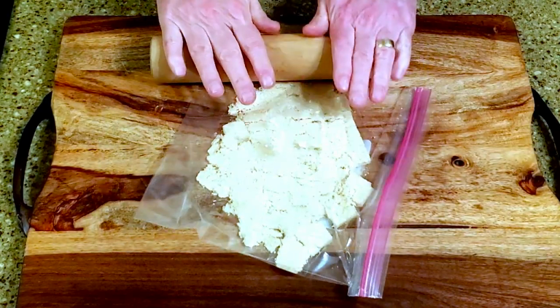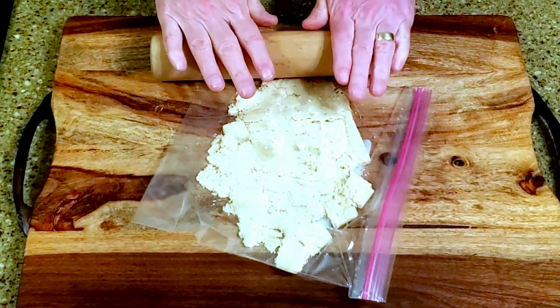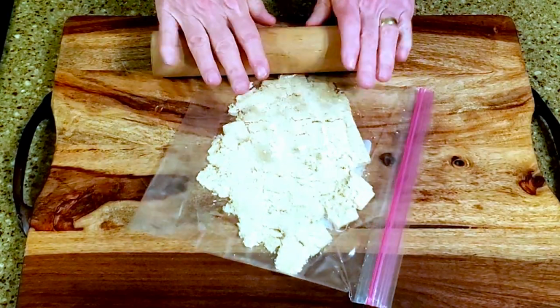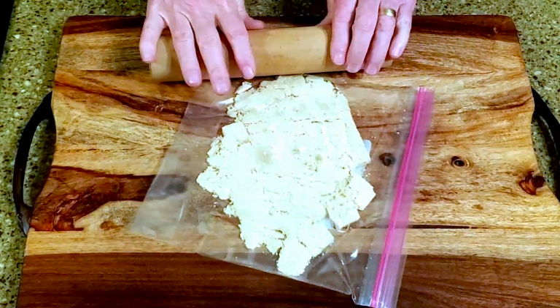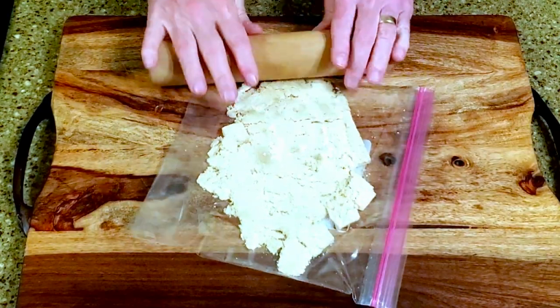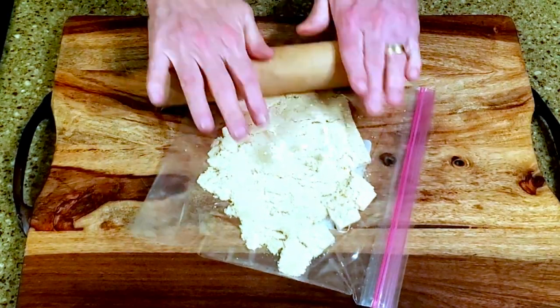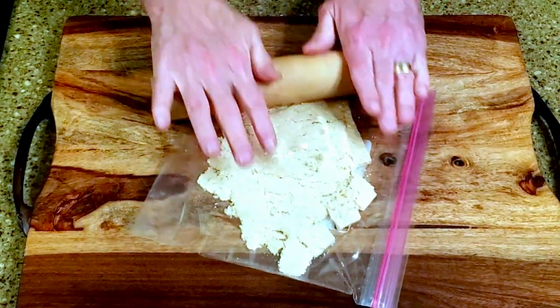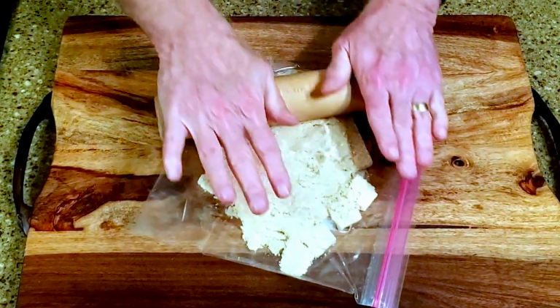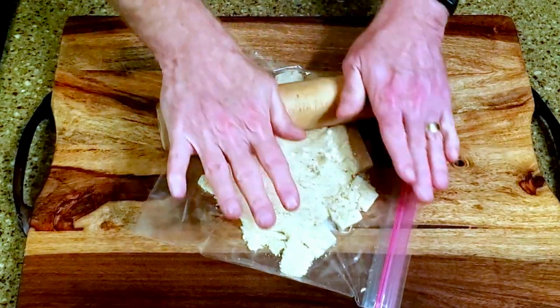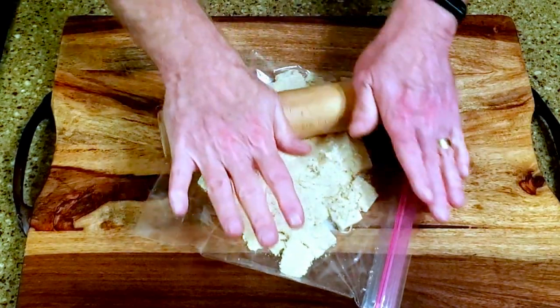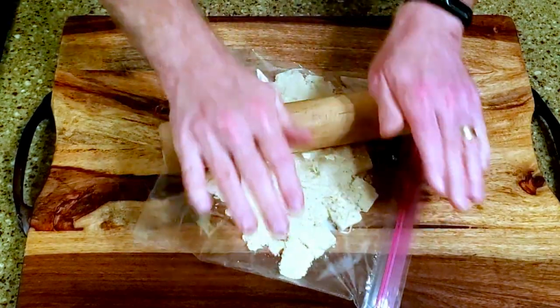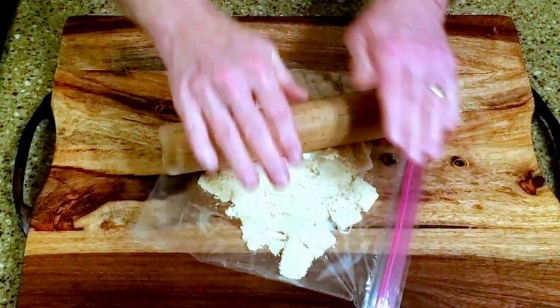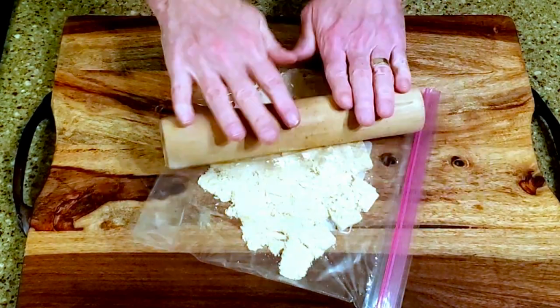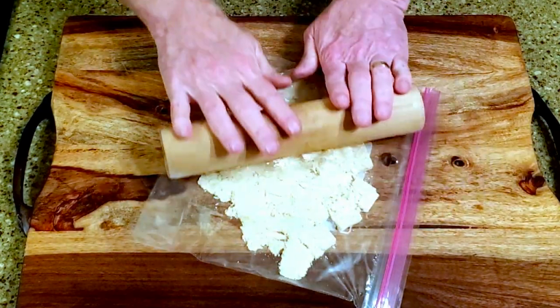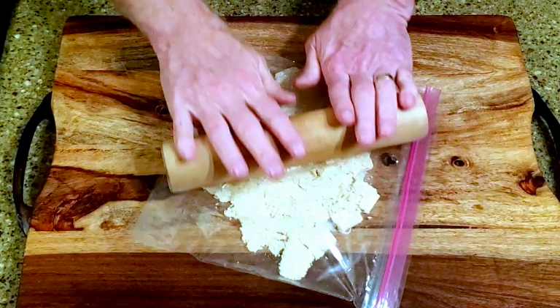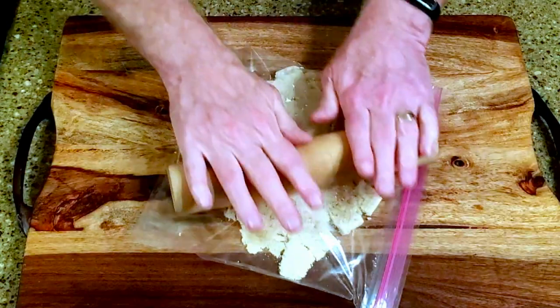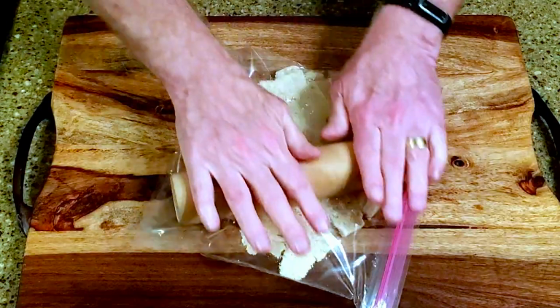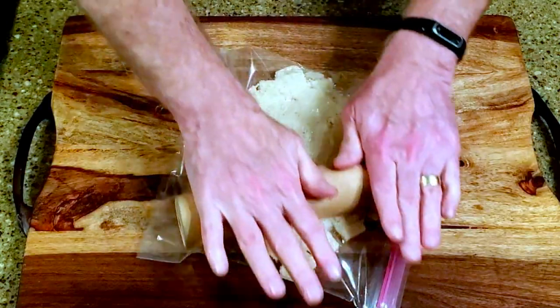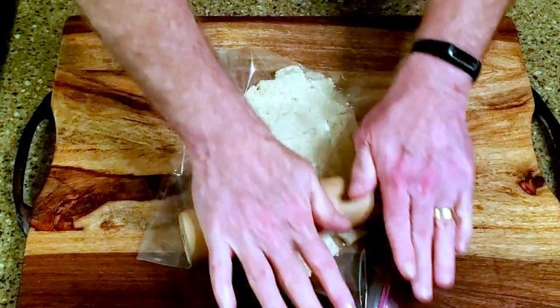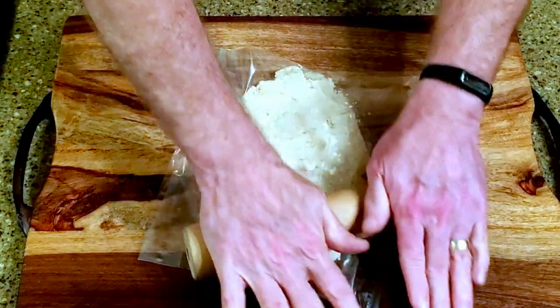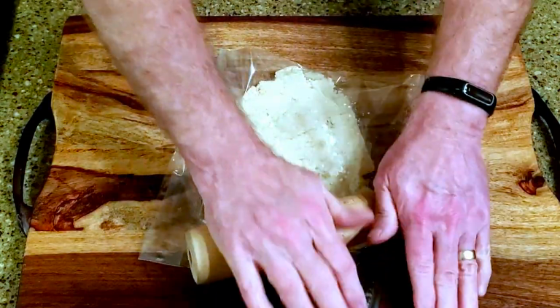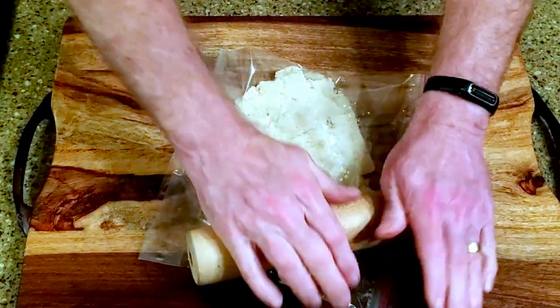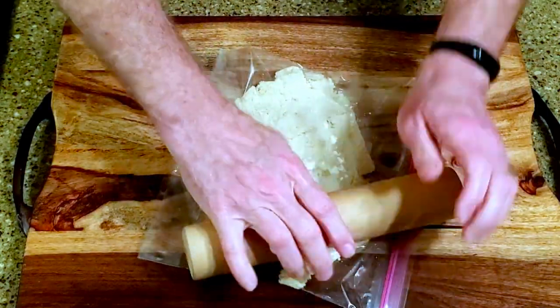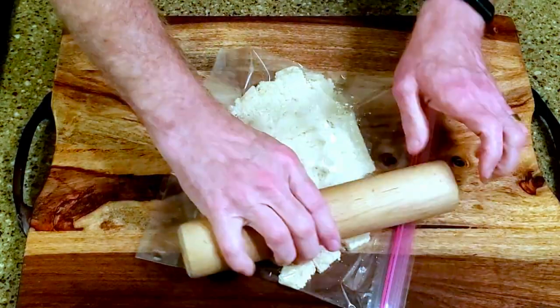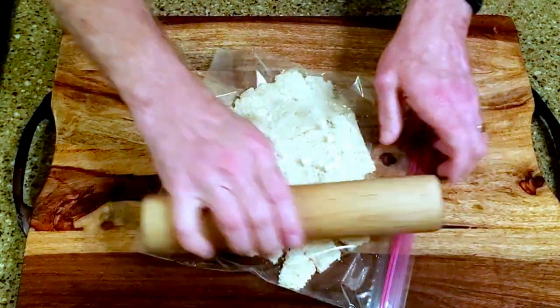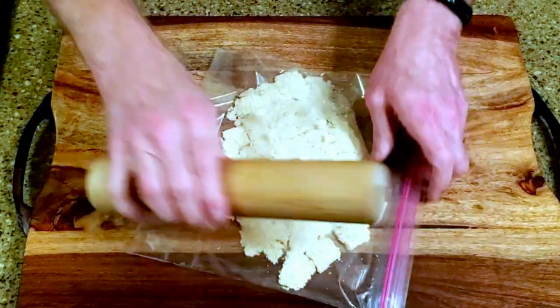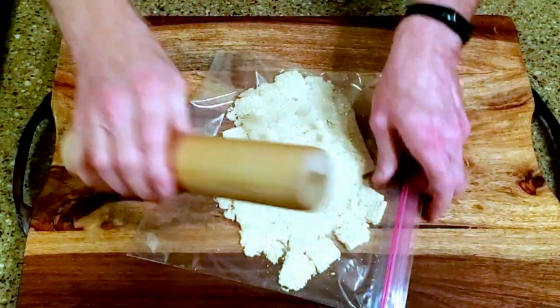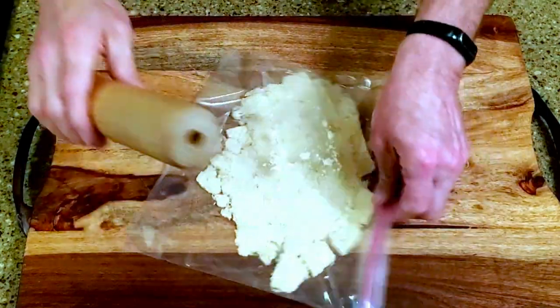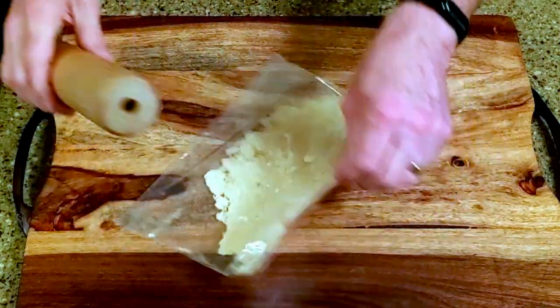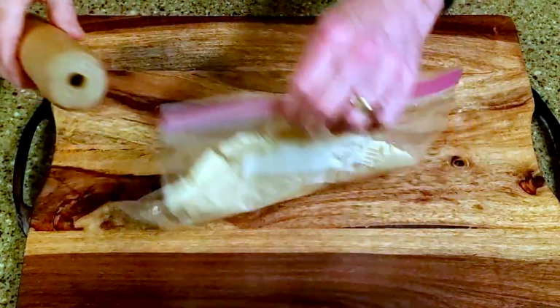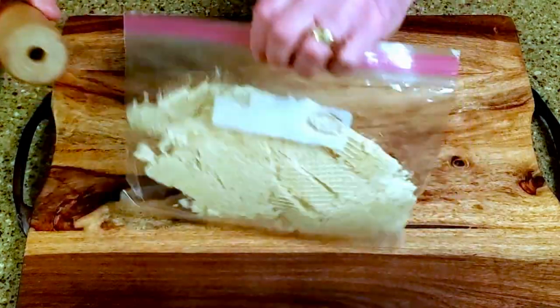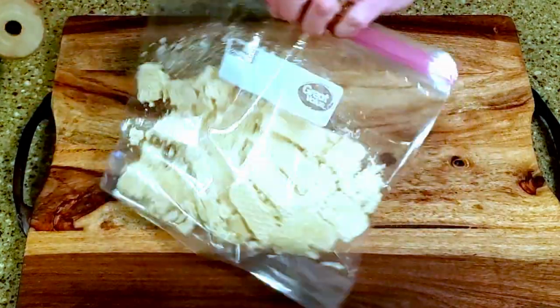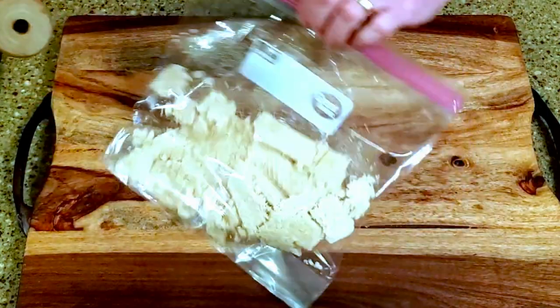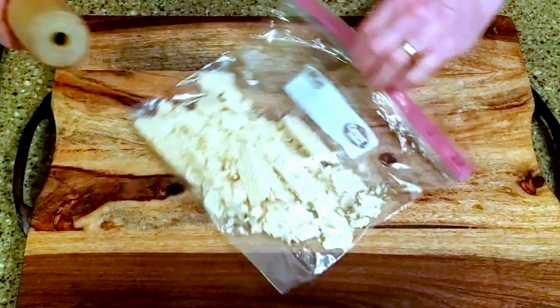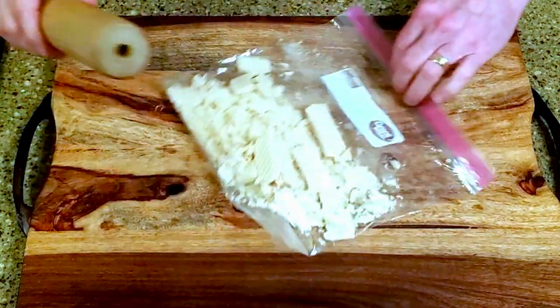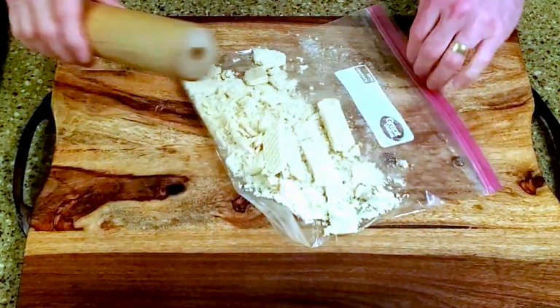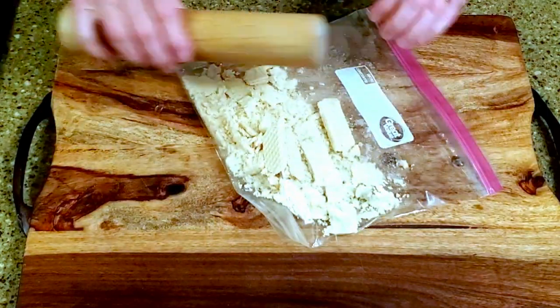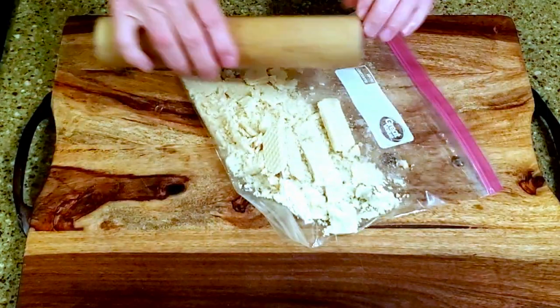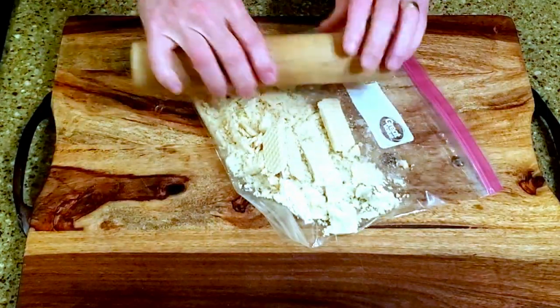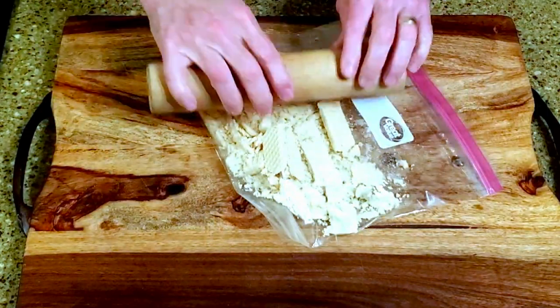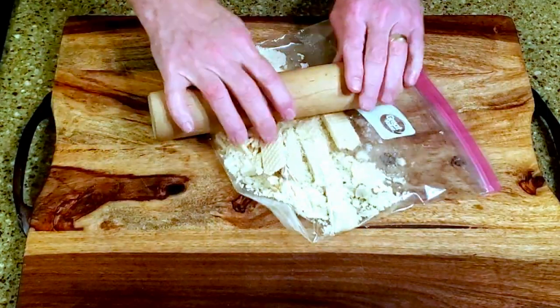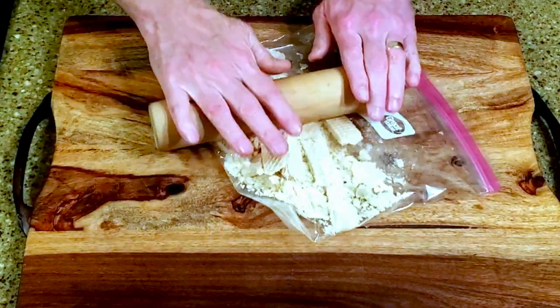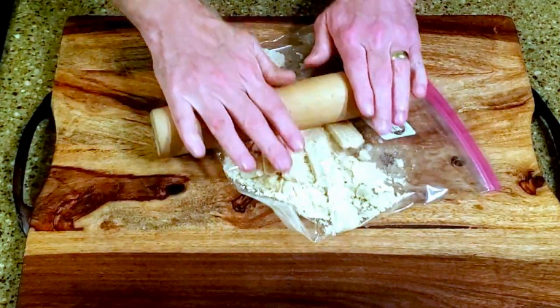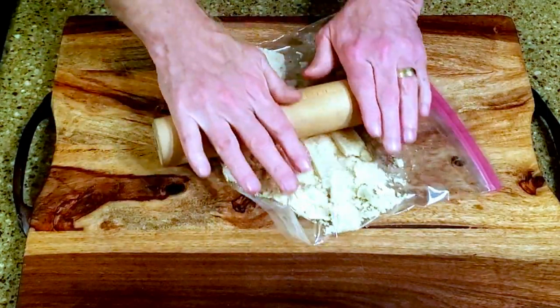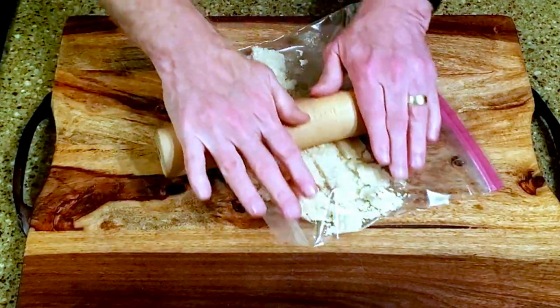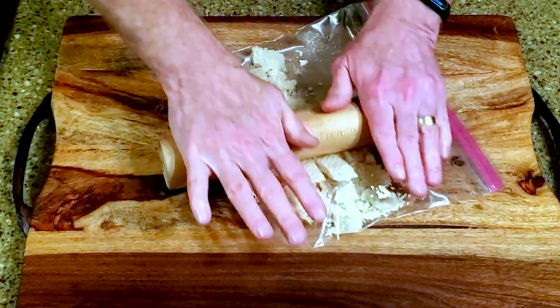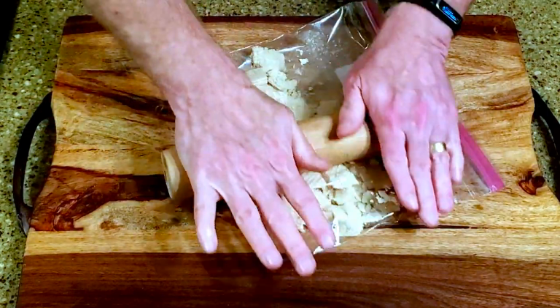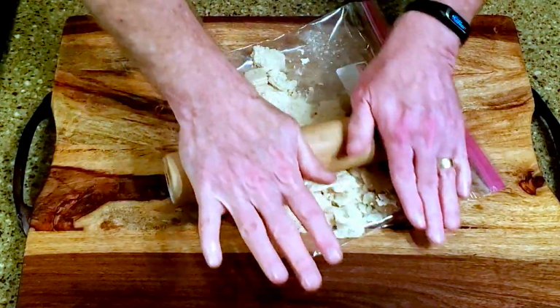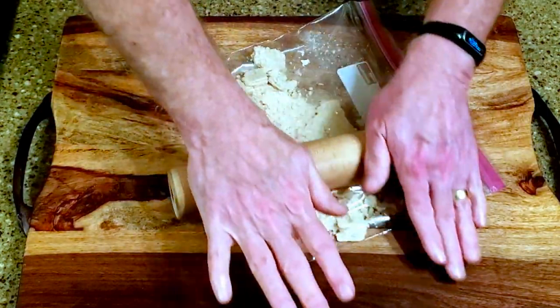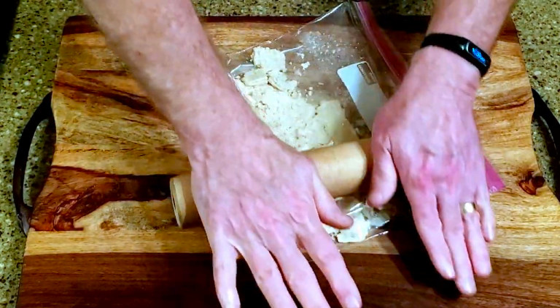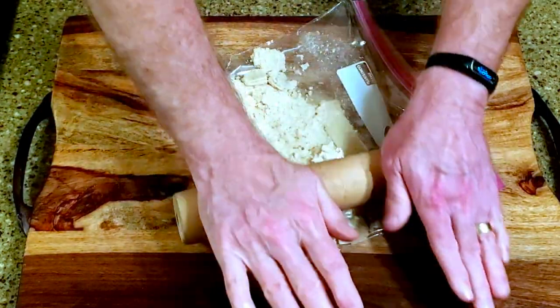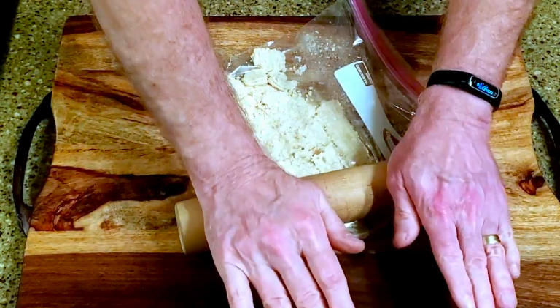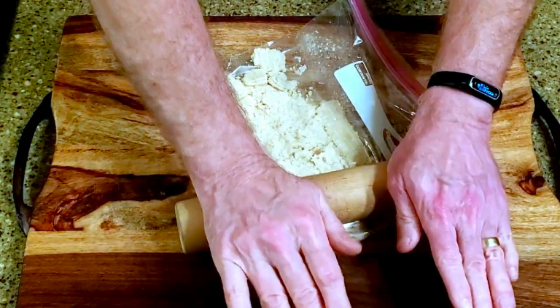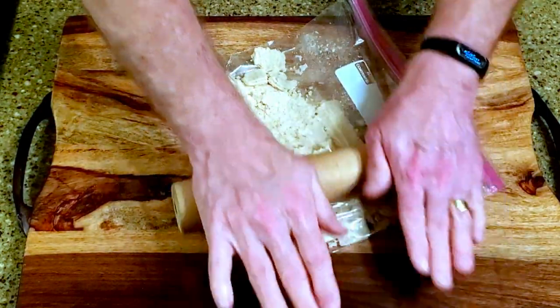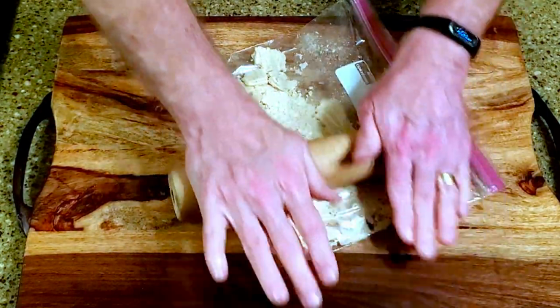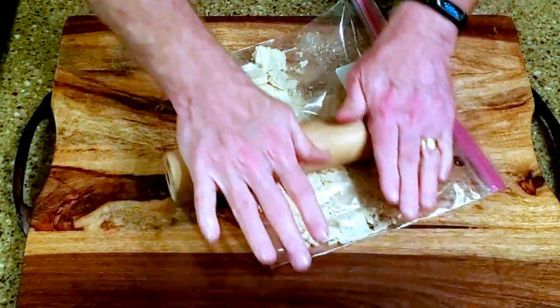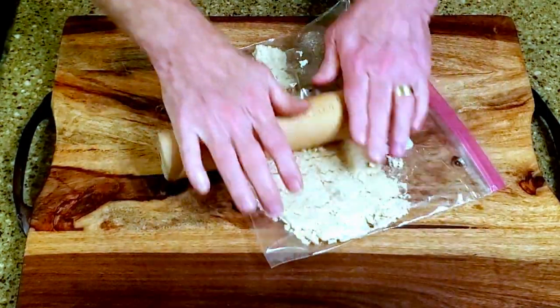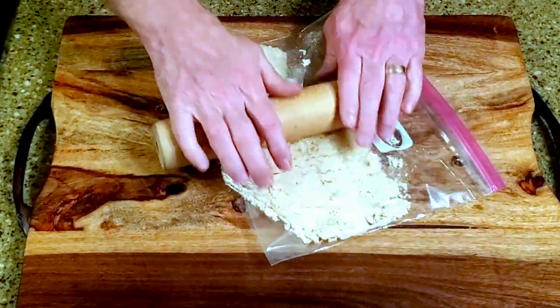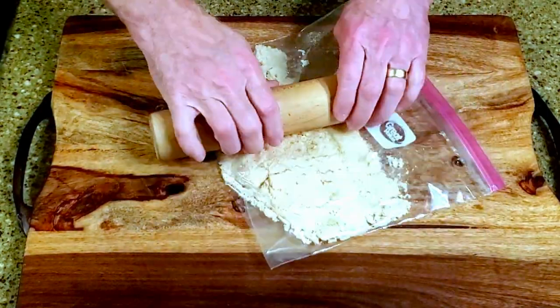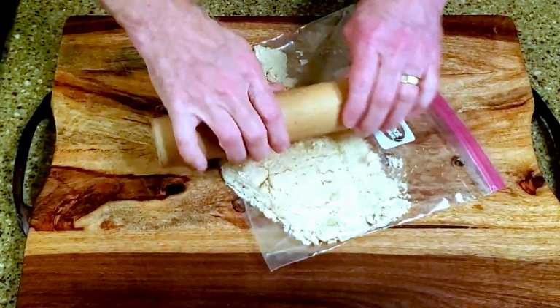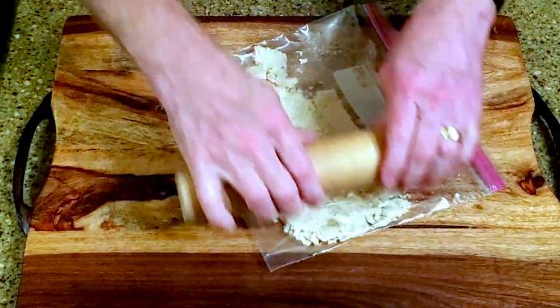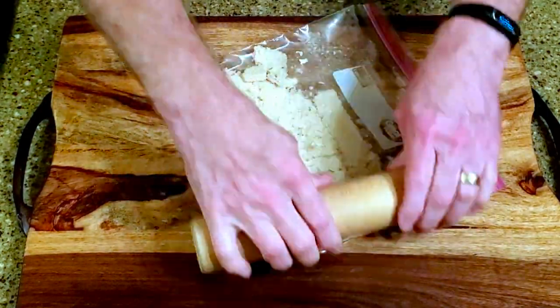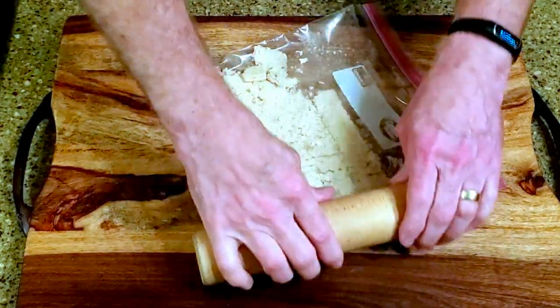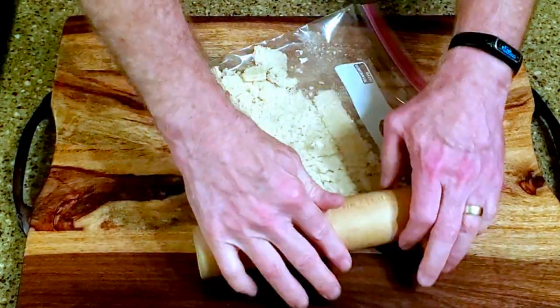Start out by crushing the cookies into crumbs. Don't take them all the way to powder, because we want them to provide some crunch.